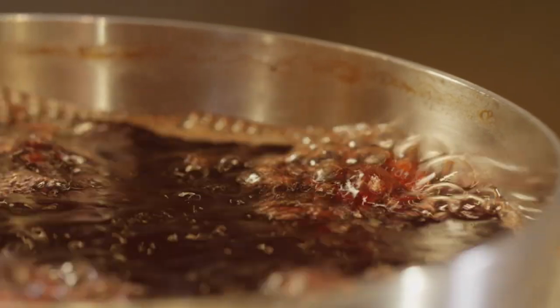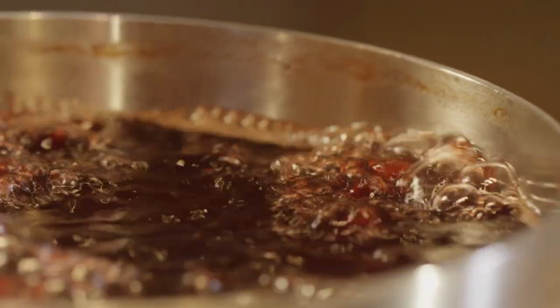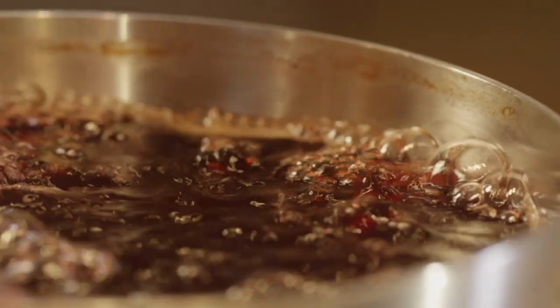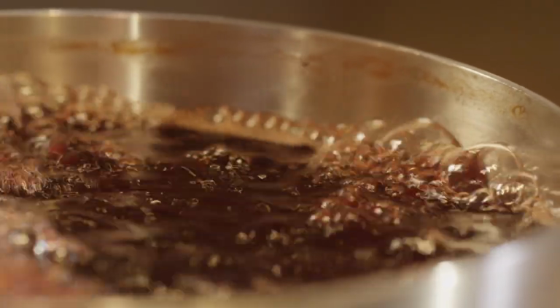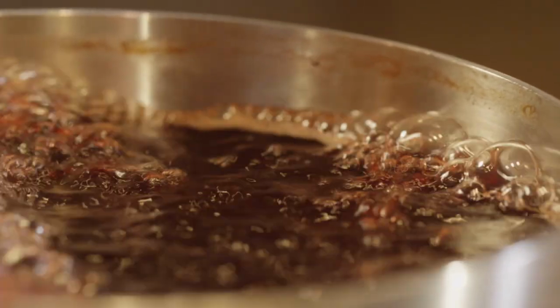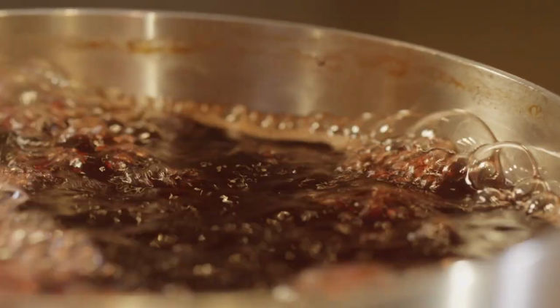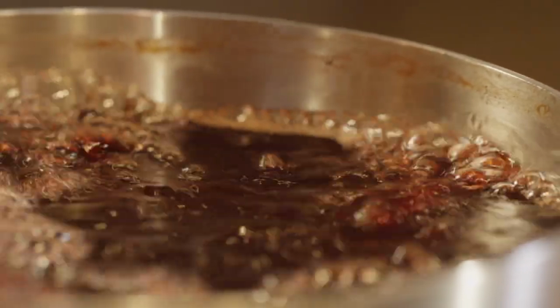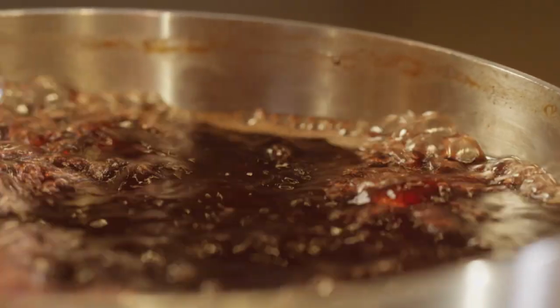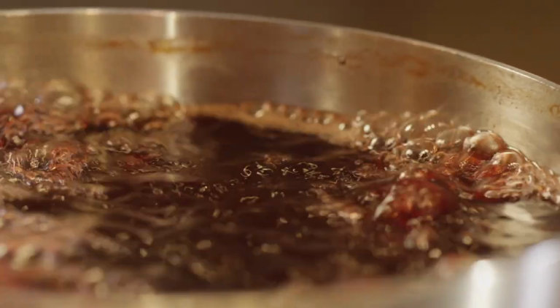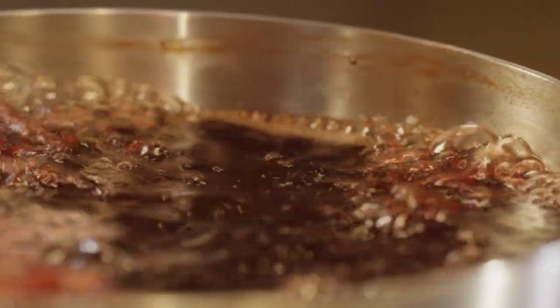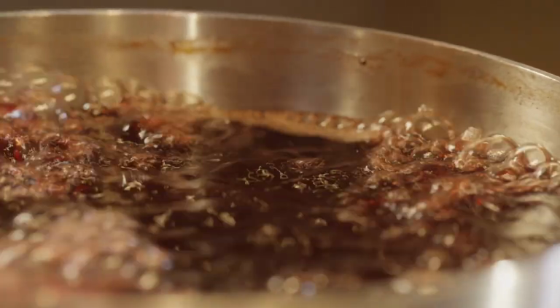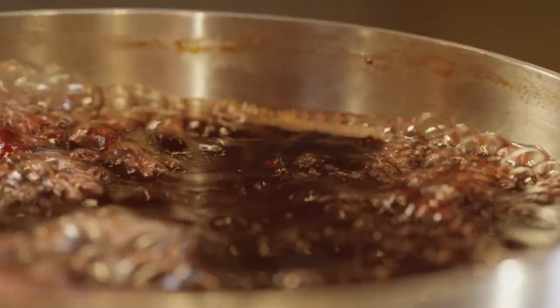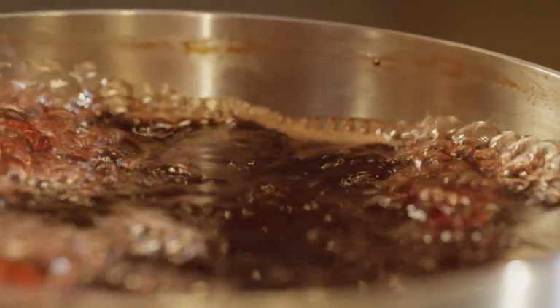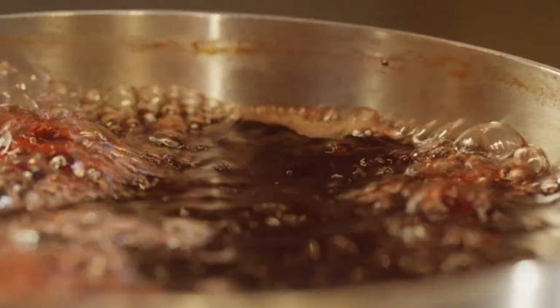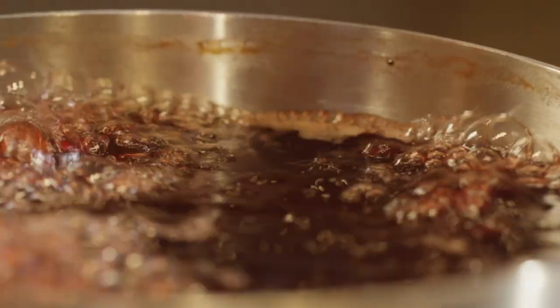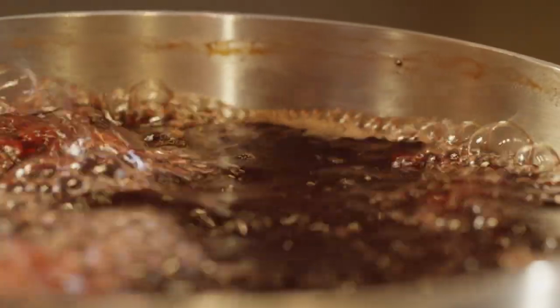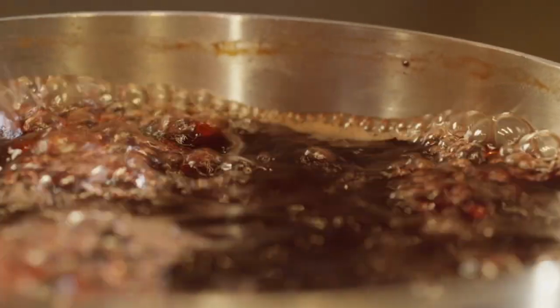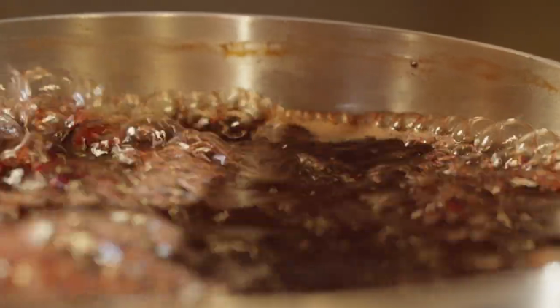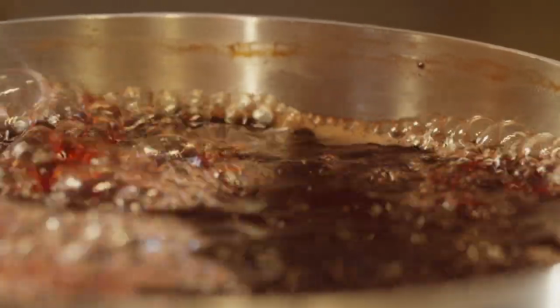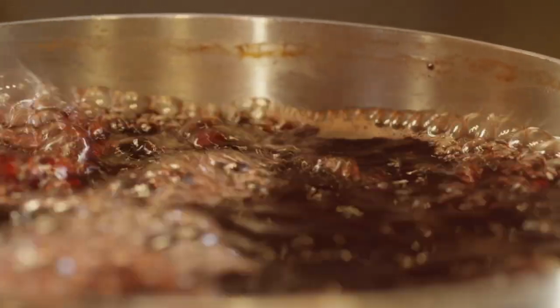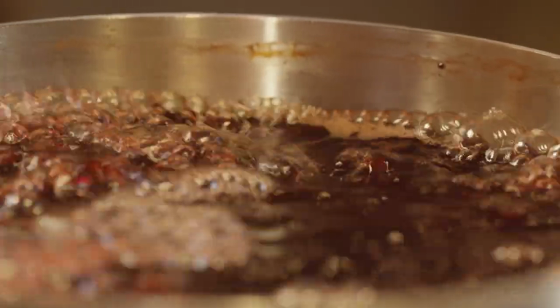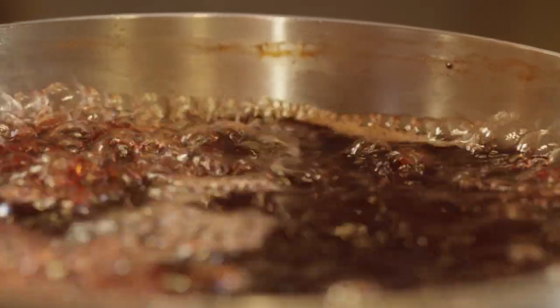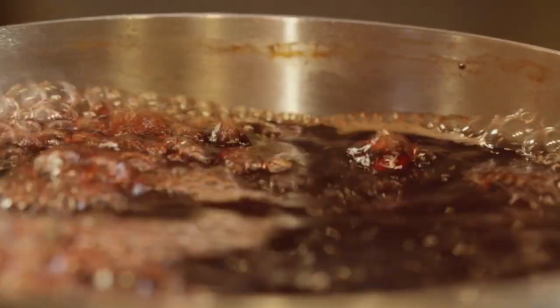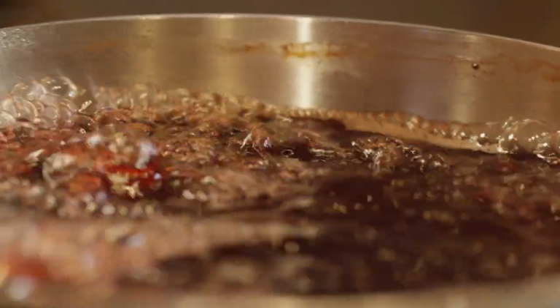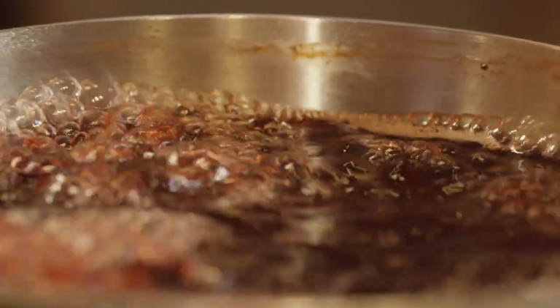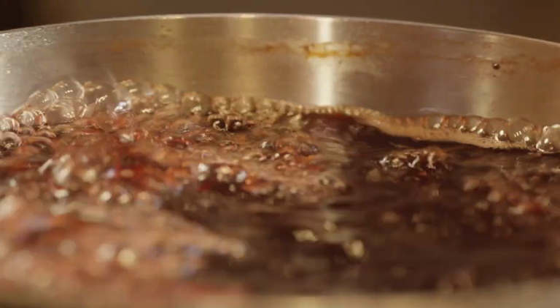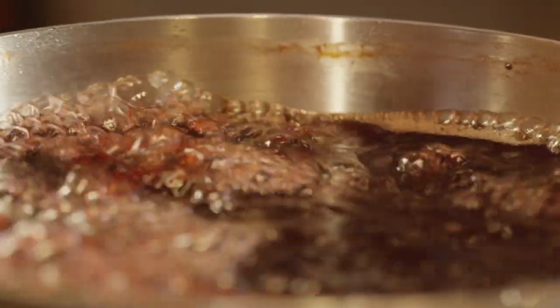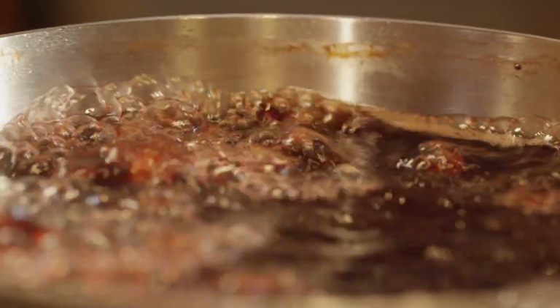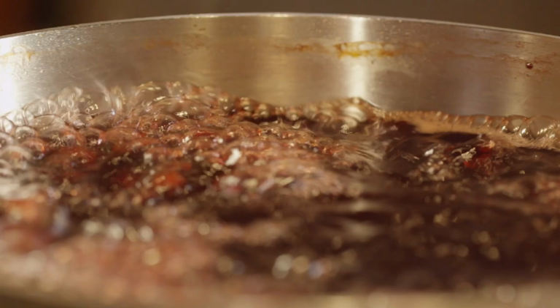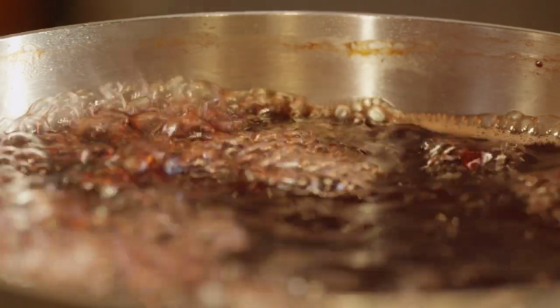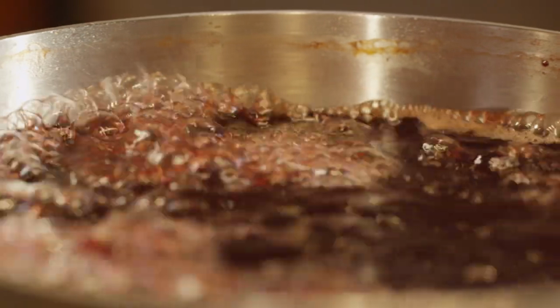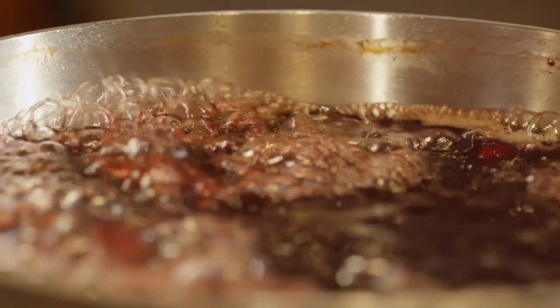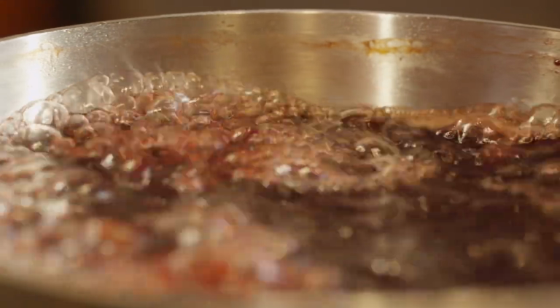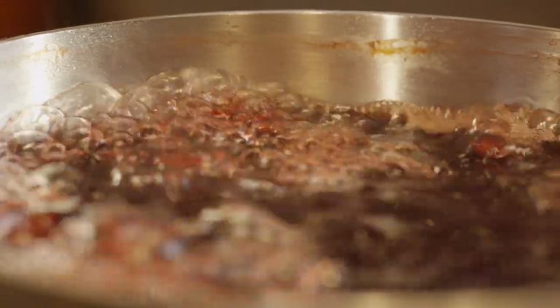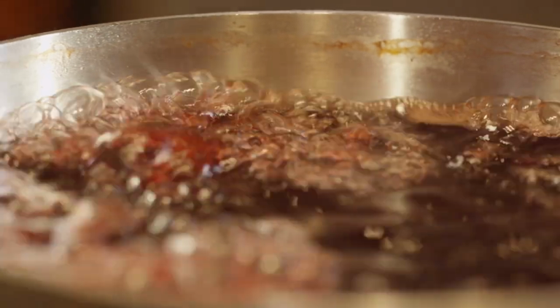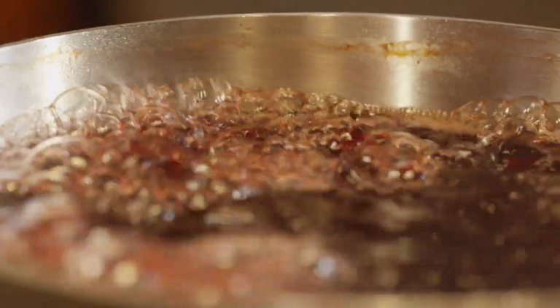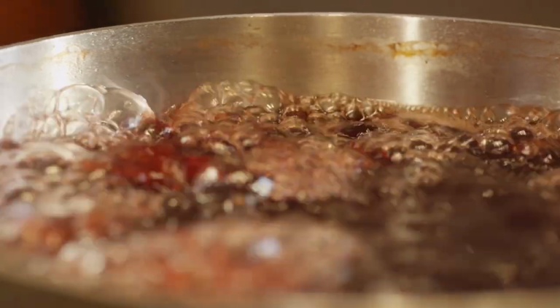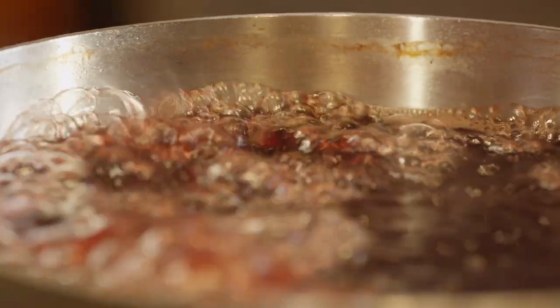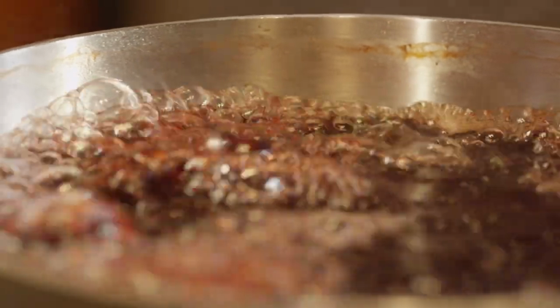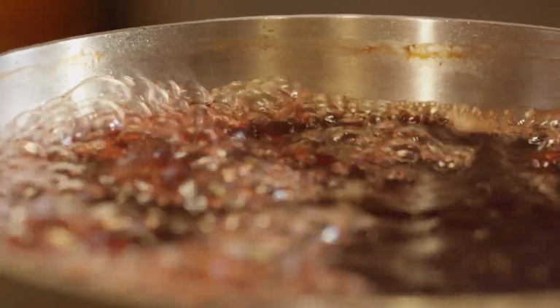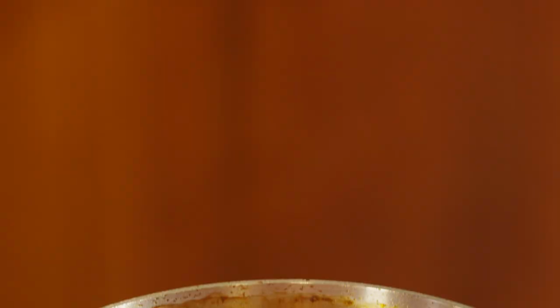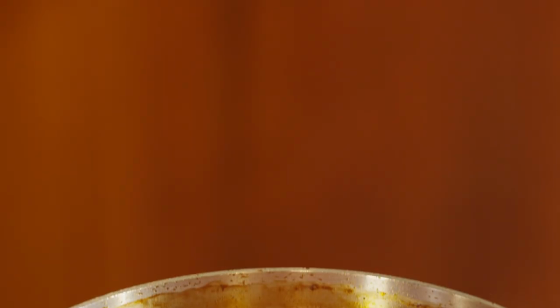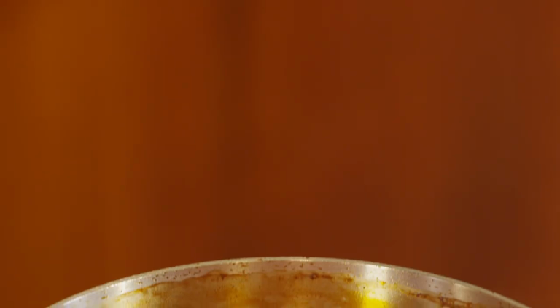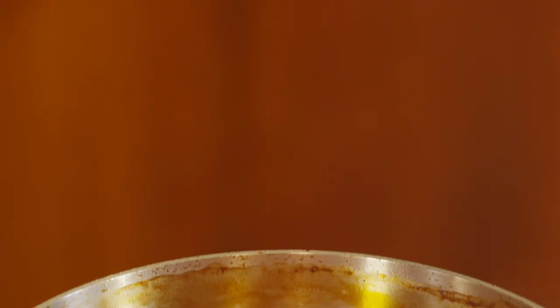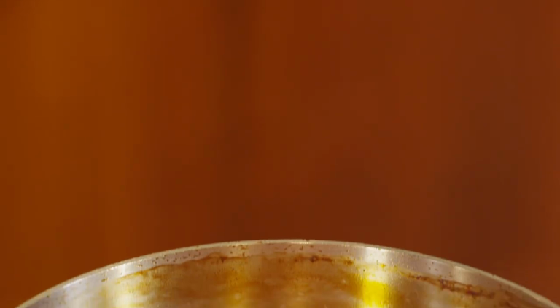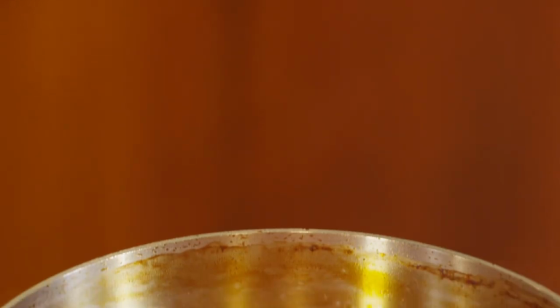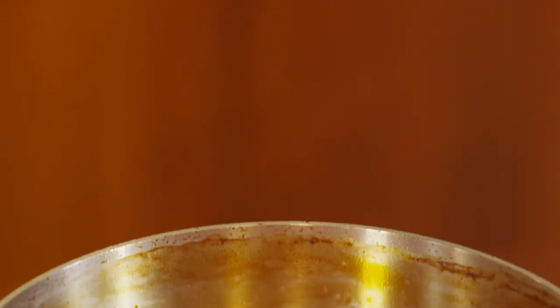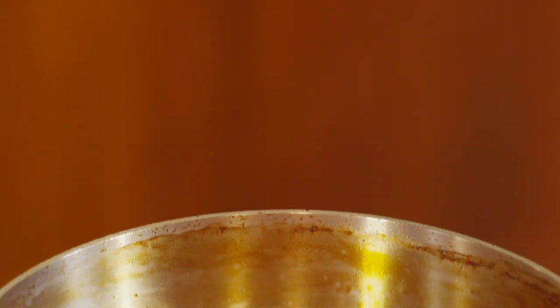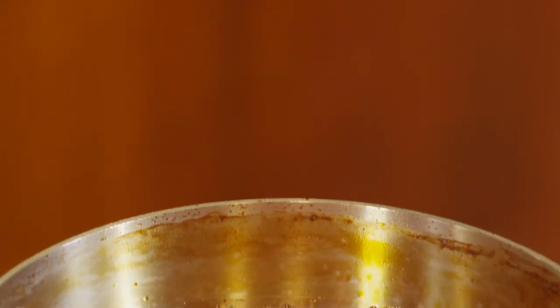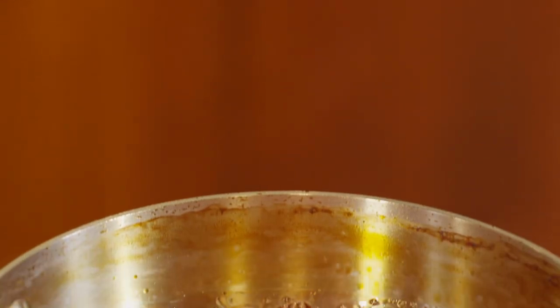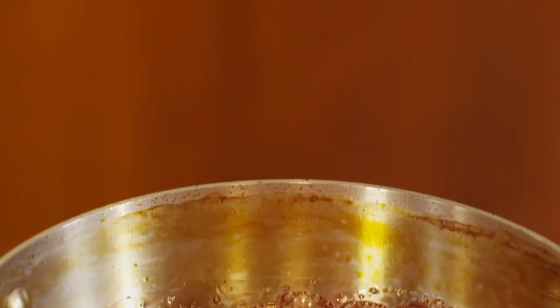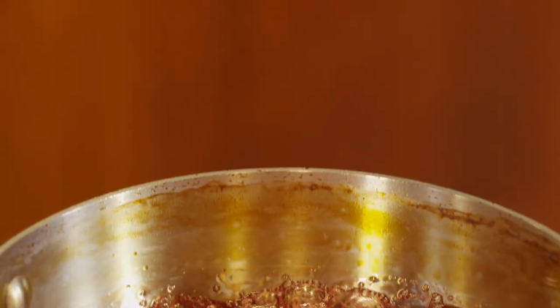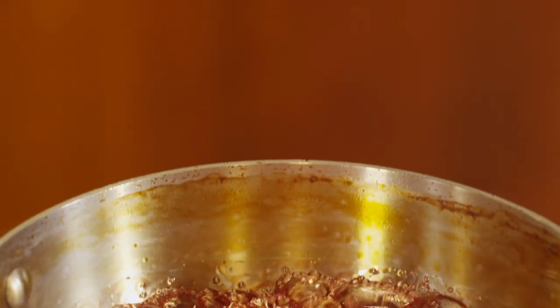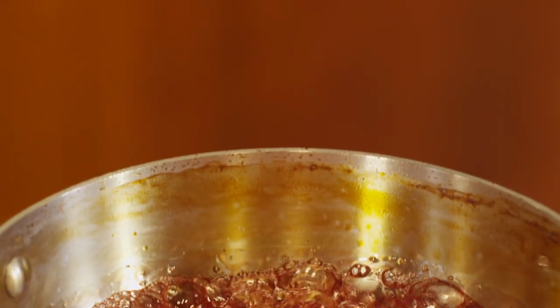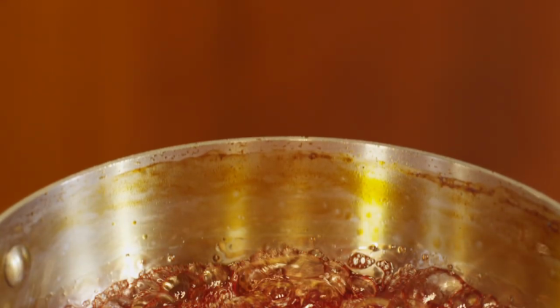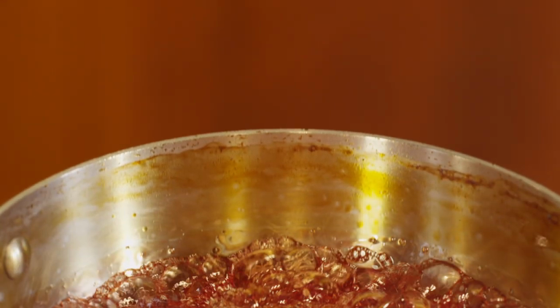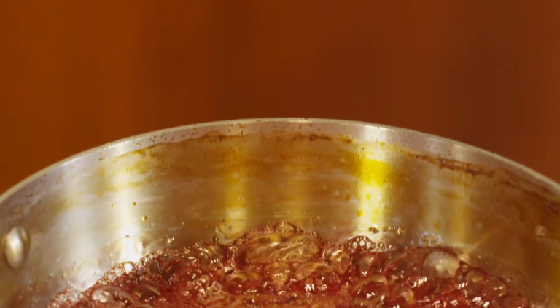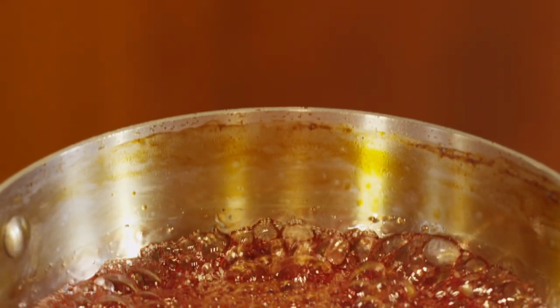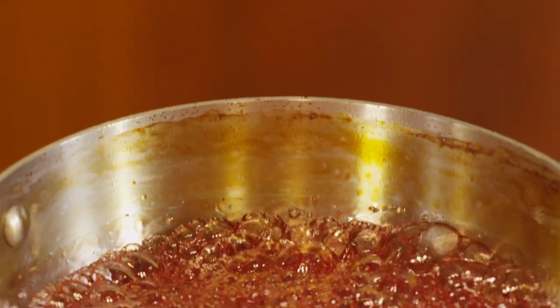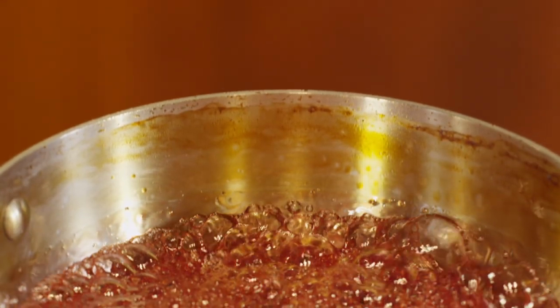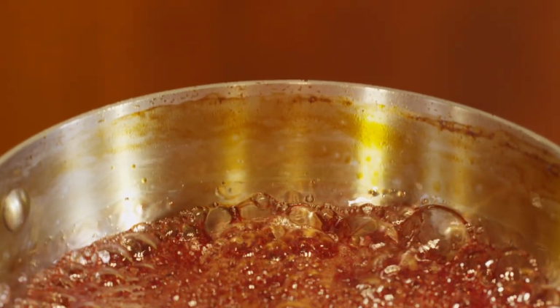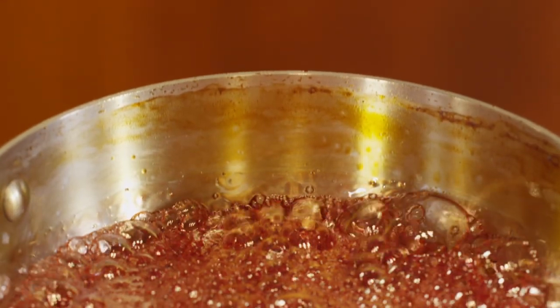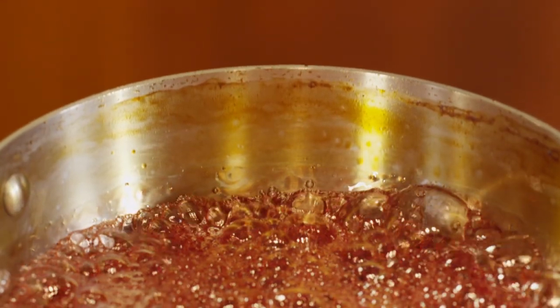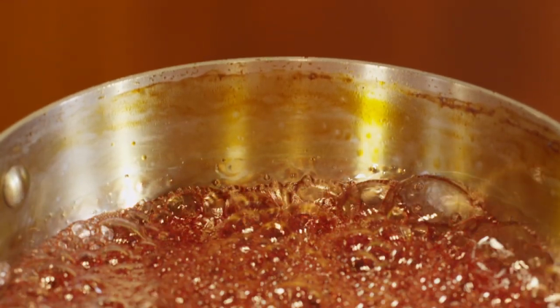Tart cherries are available in dried, frozen, and juice forms, which makes it easy to incorporate these superfruits into a healthy eating plan year-round.